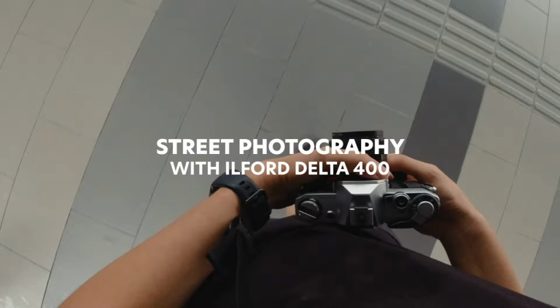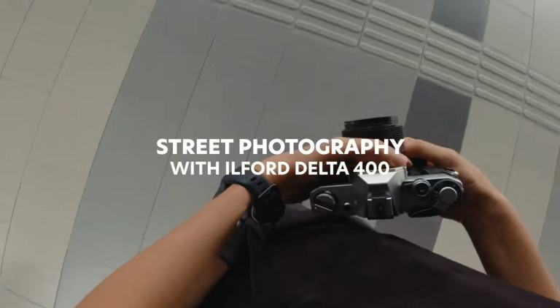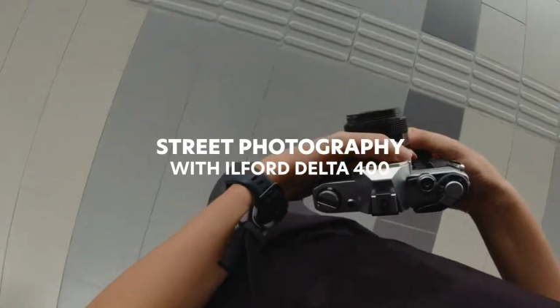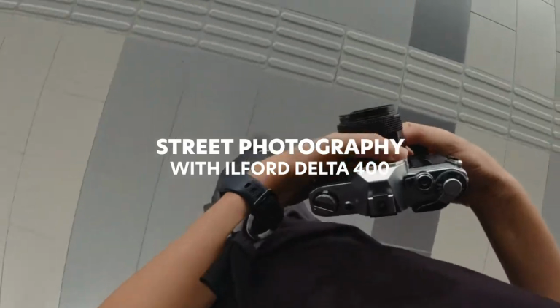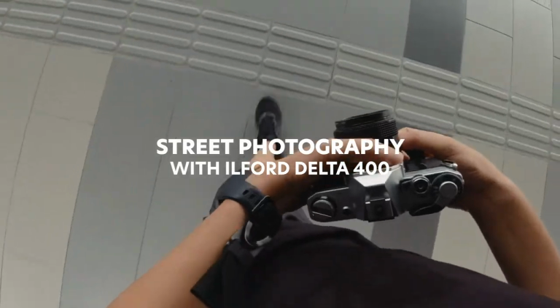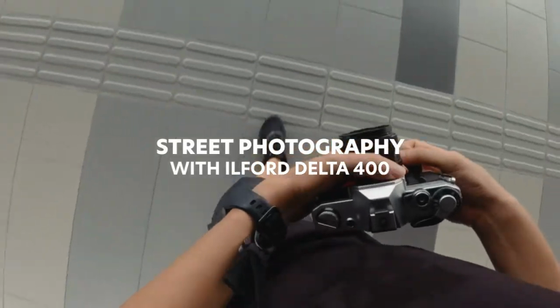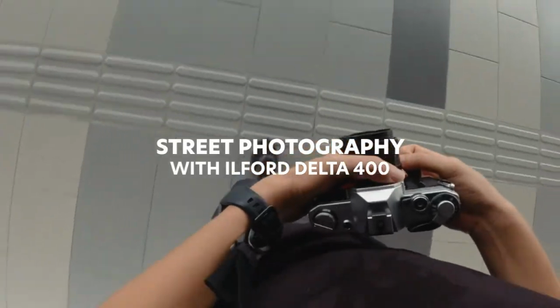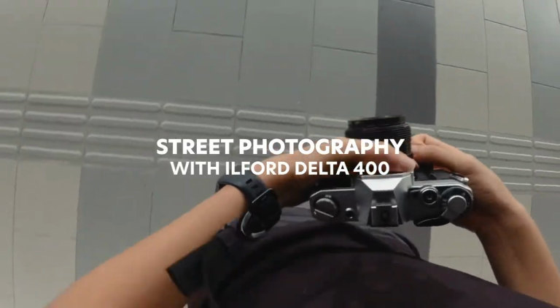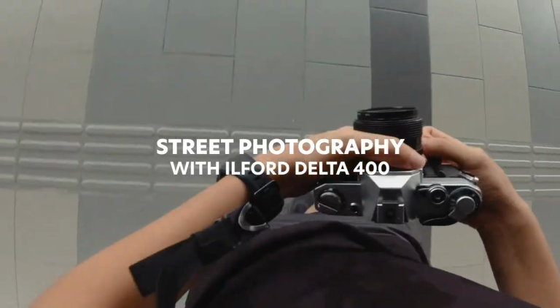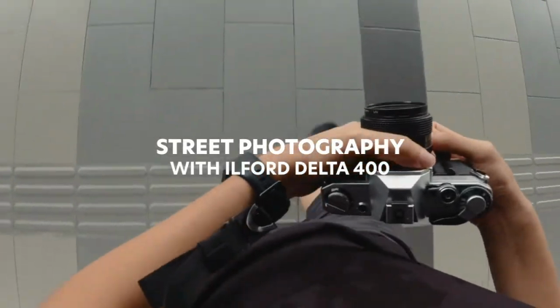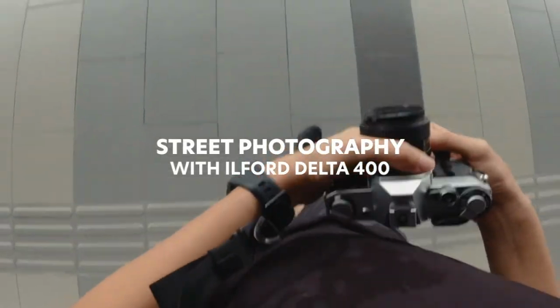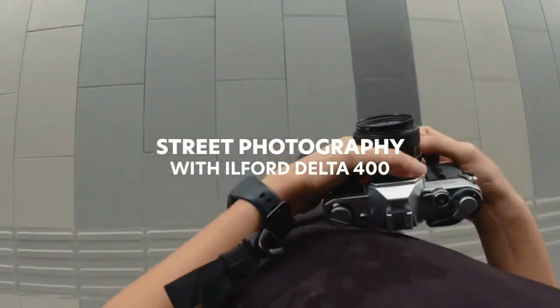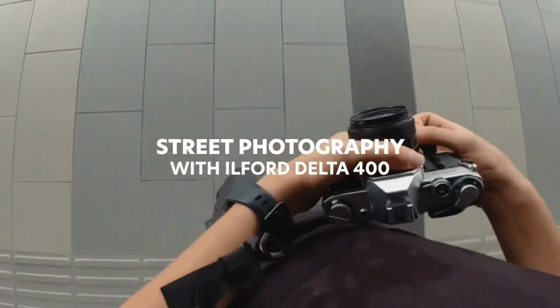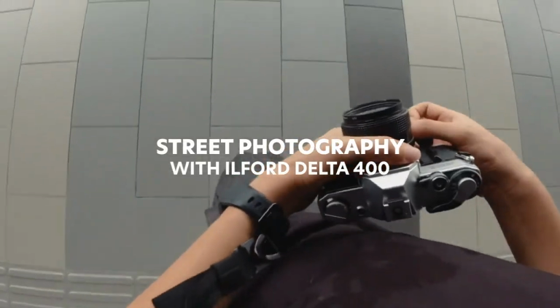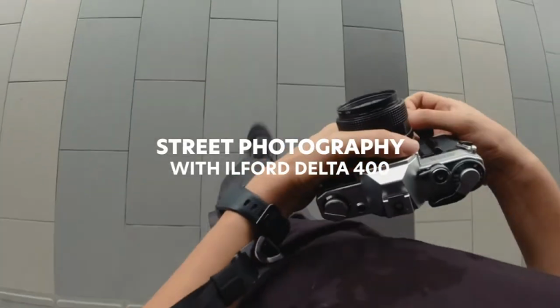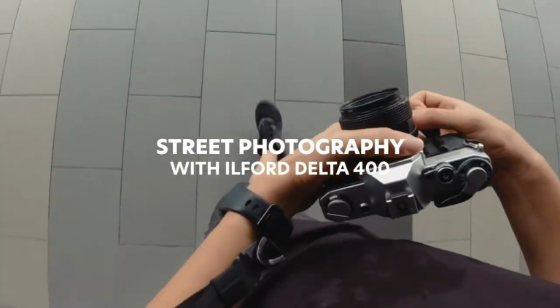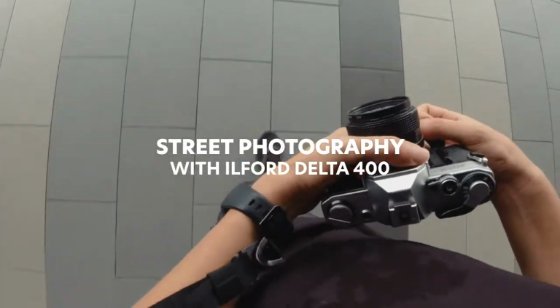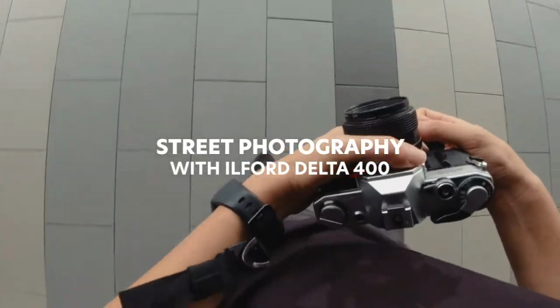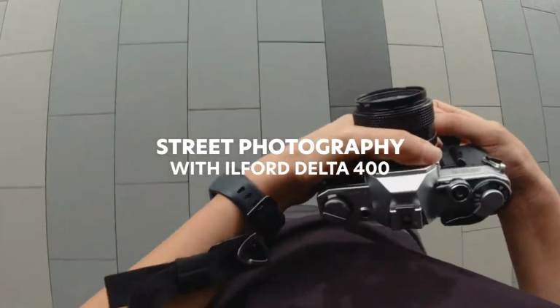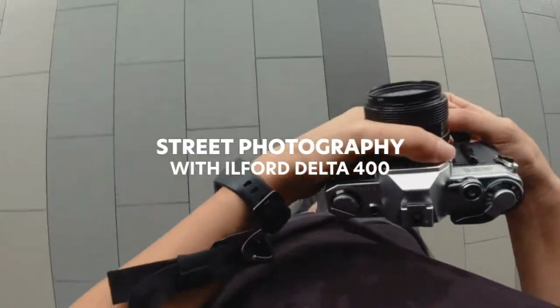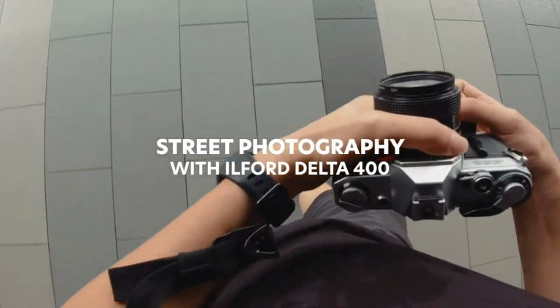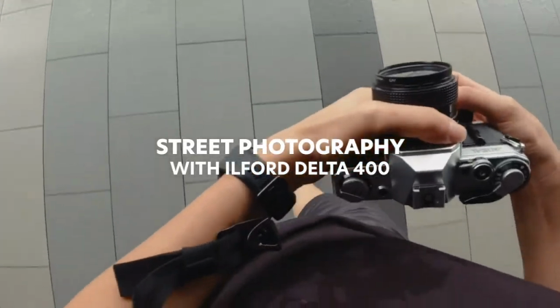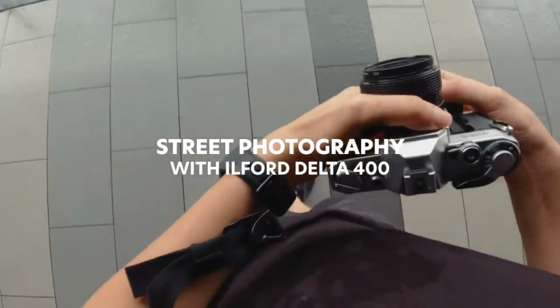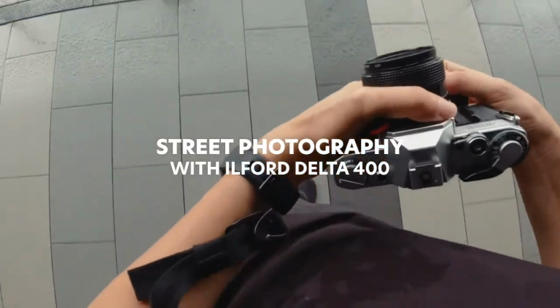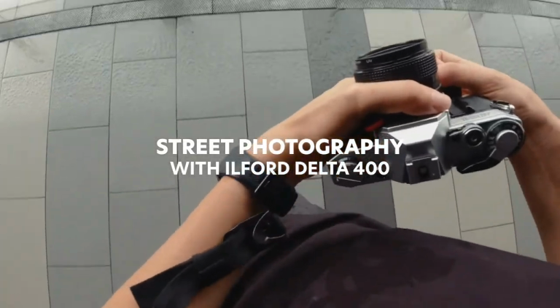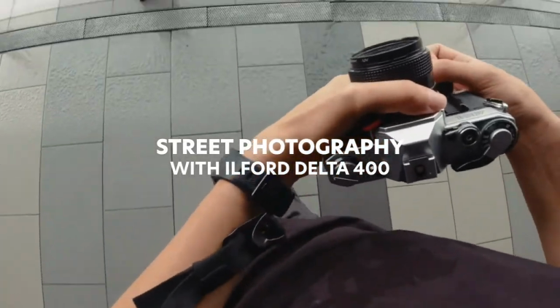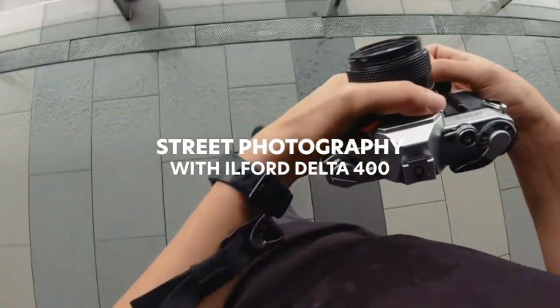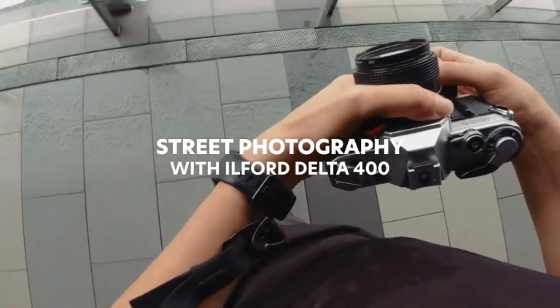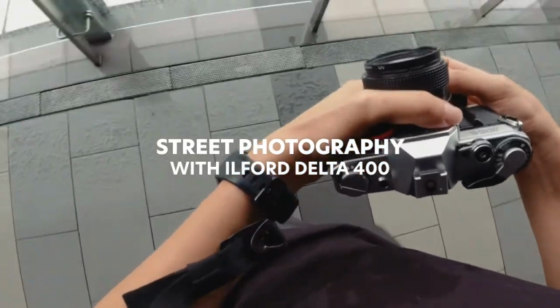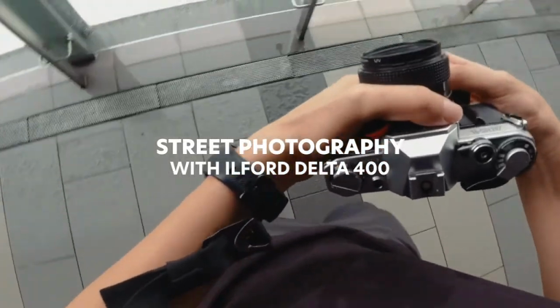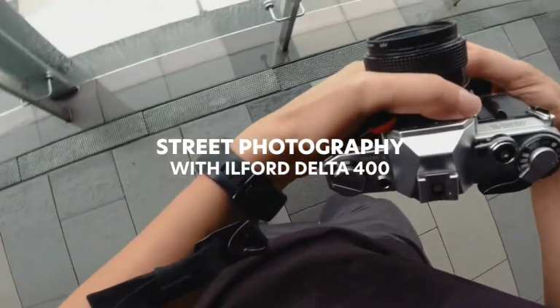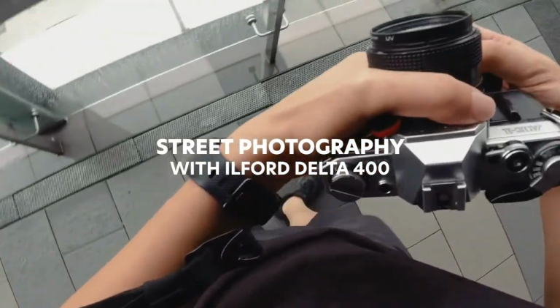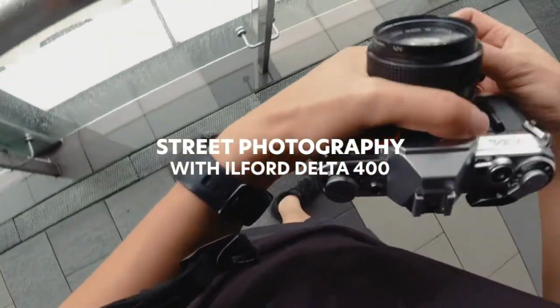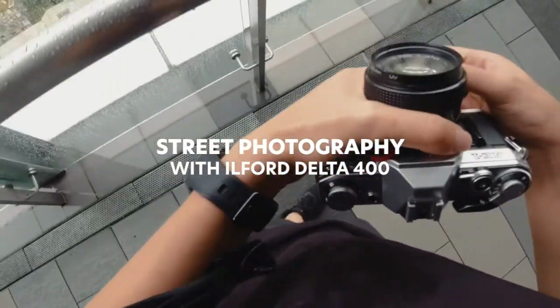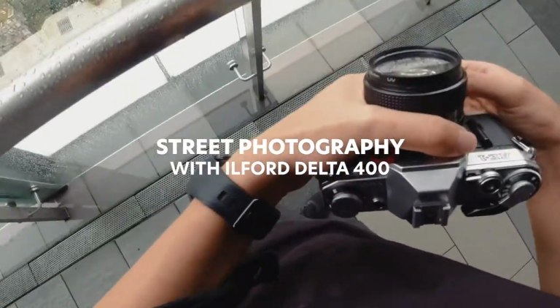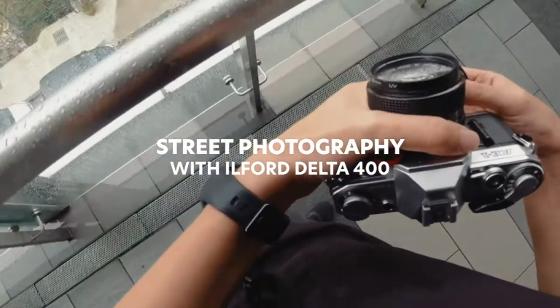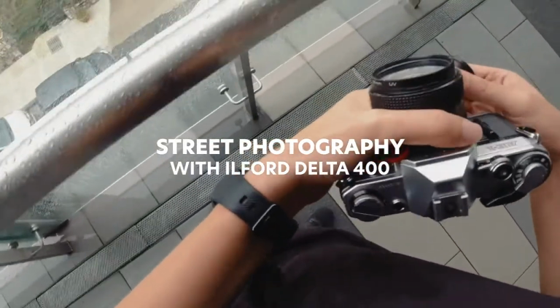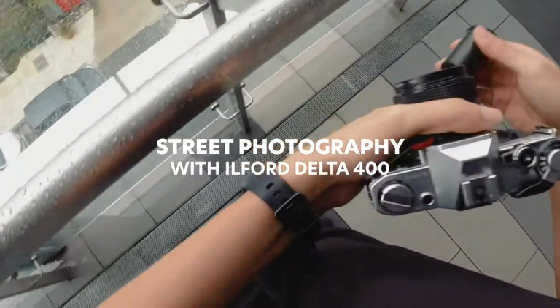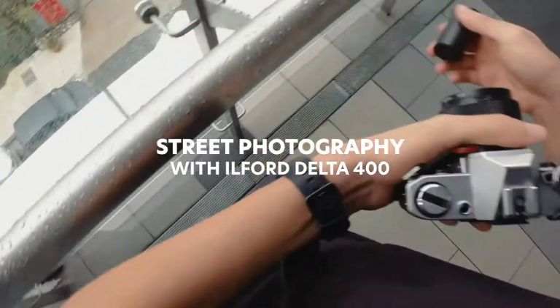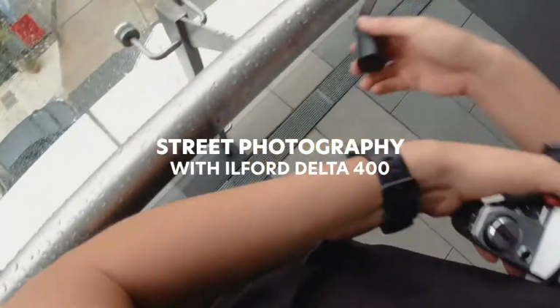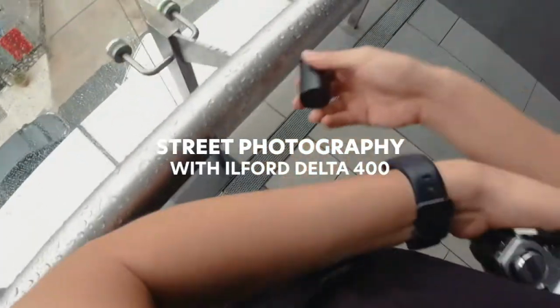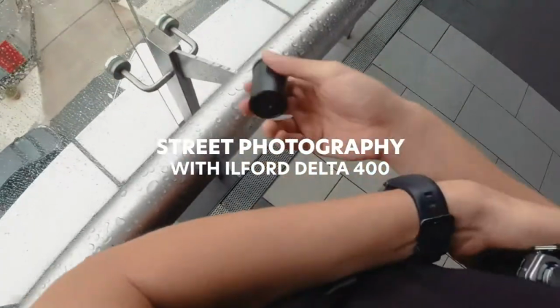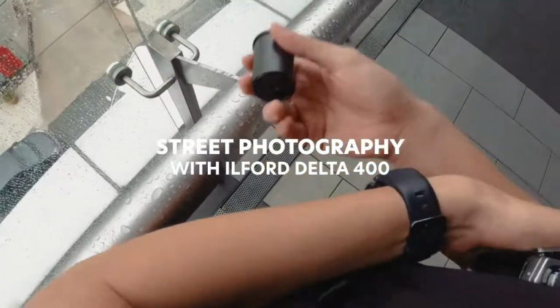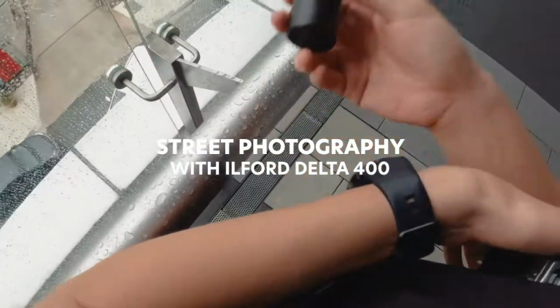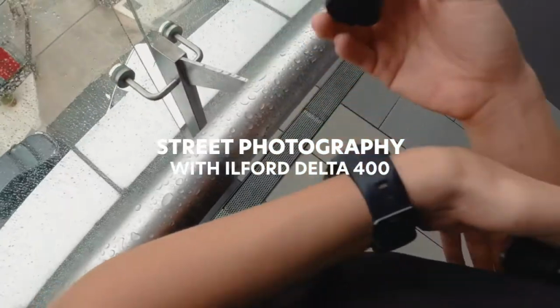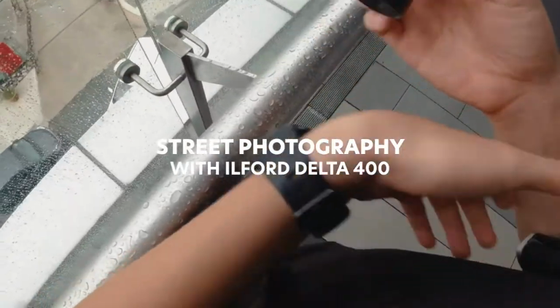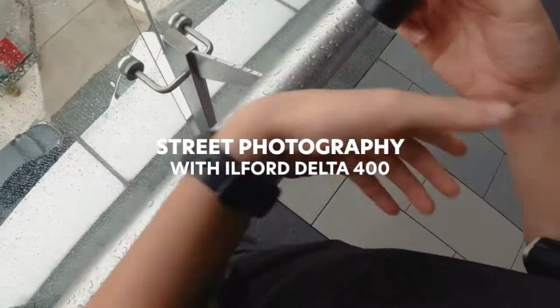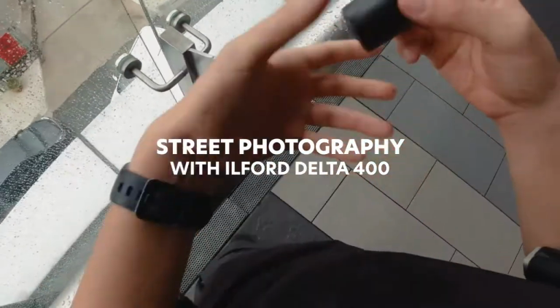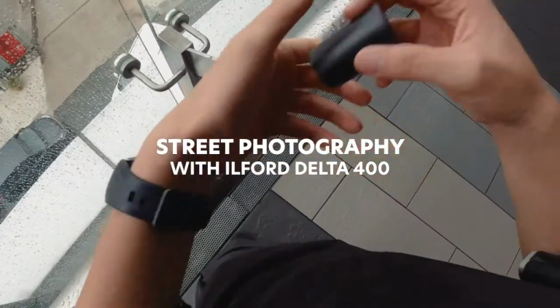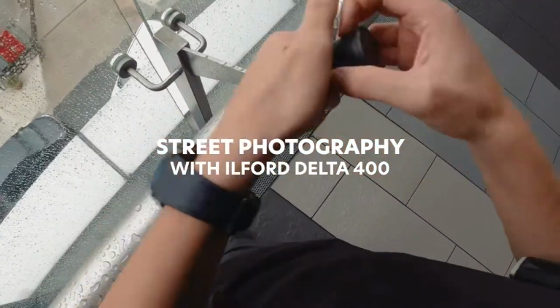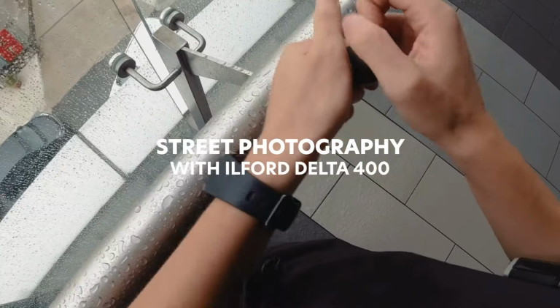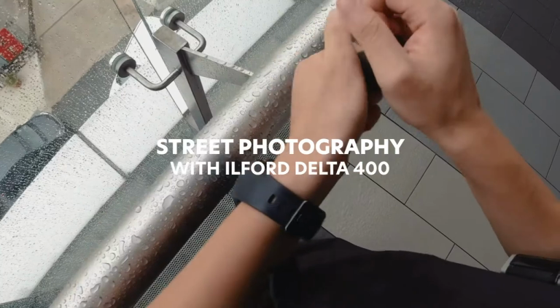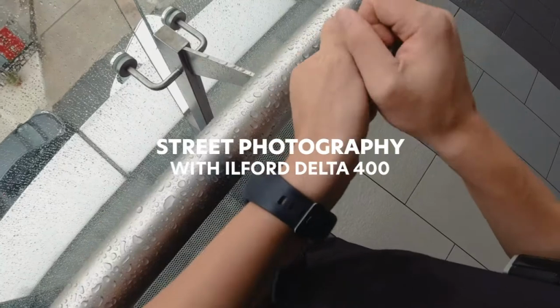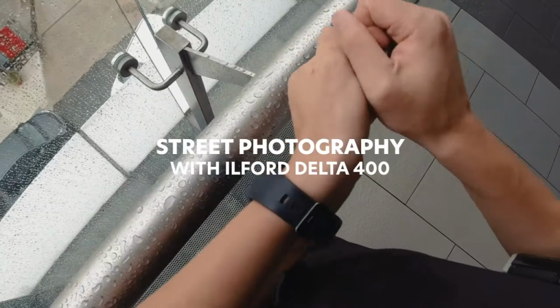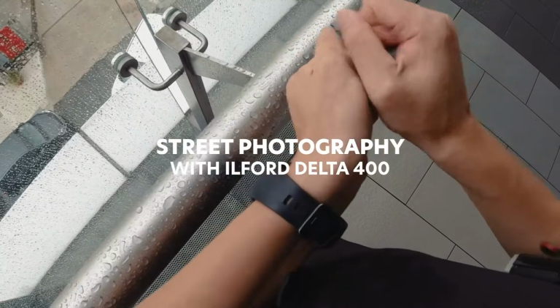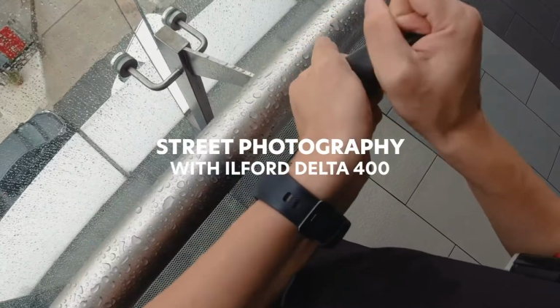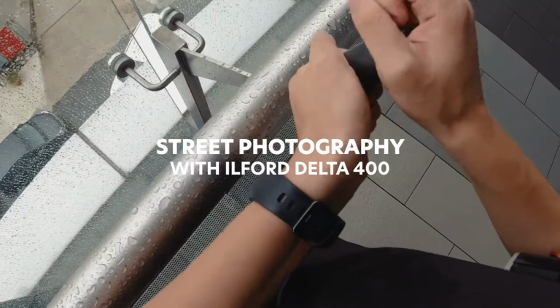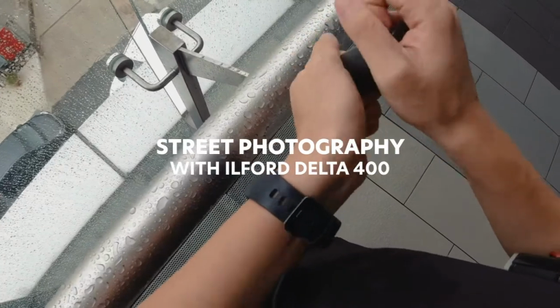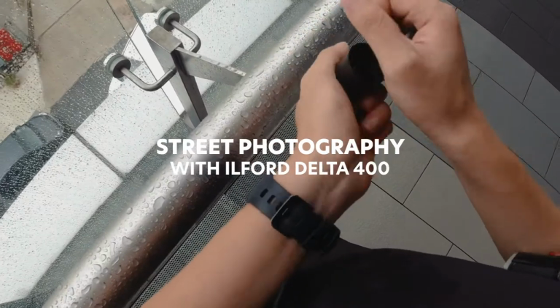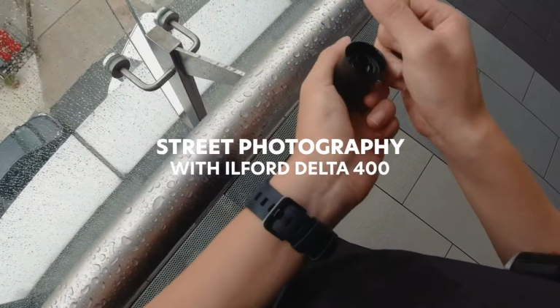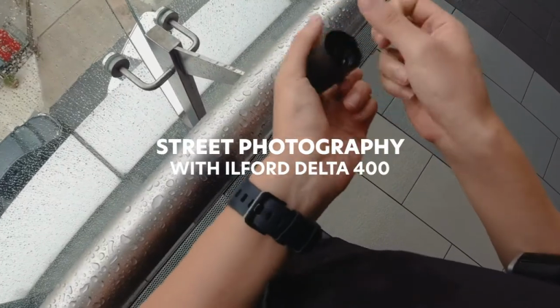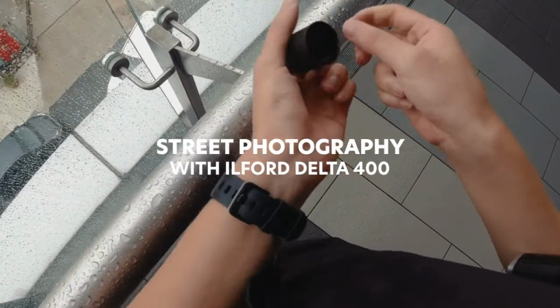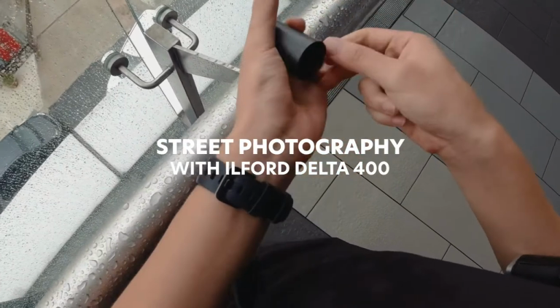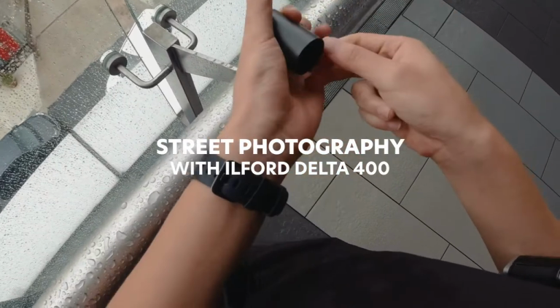Hey guys, Sam here, and today we're going to be doing some street photography with a black and white film — specifically Ilford Delta 400.